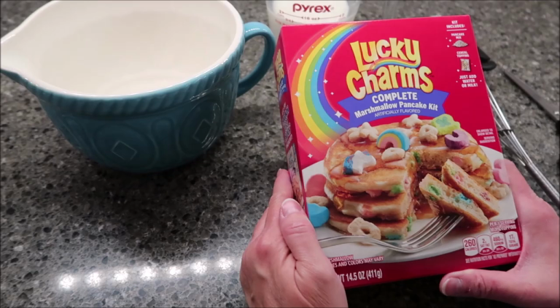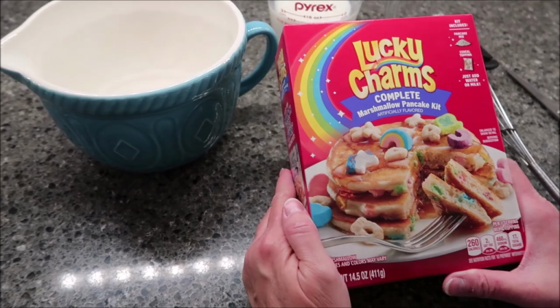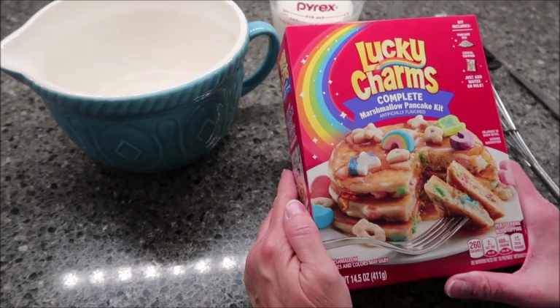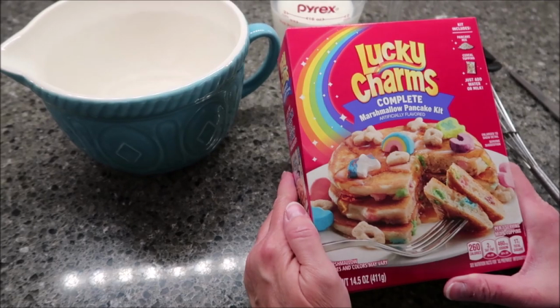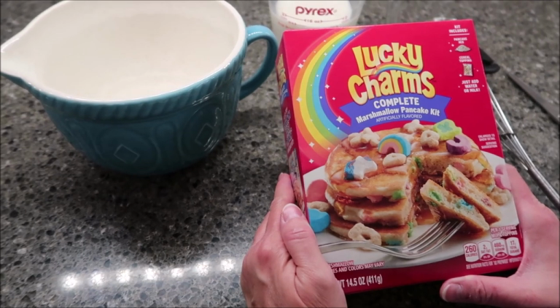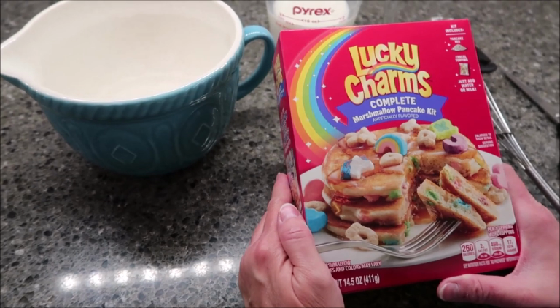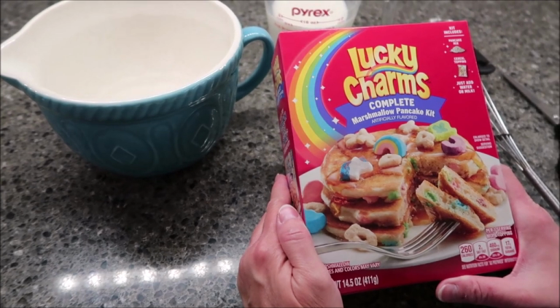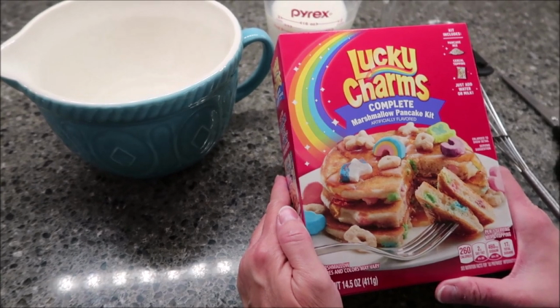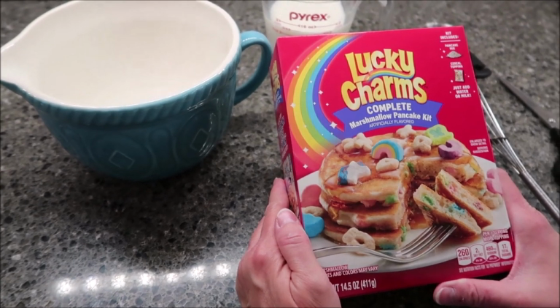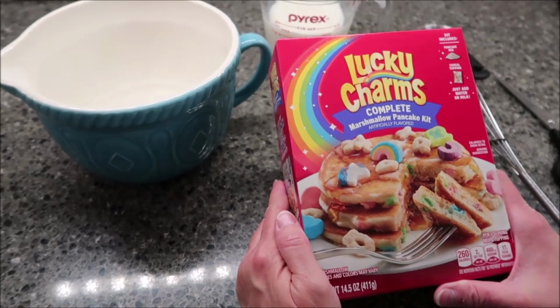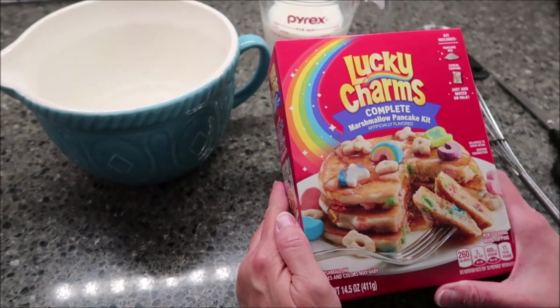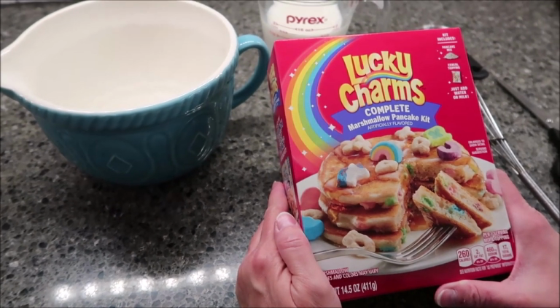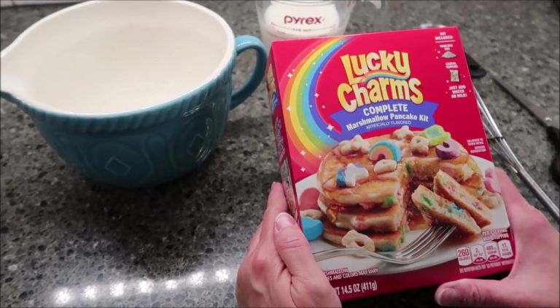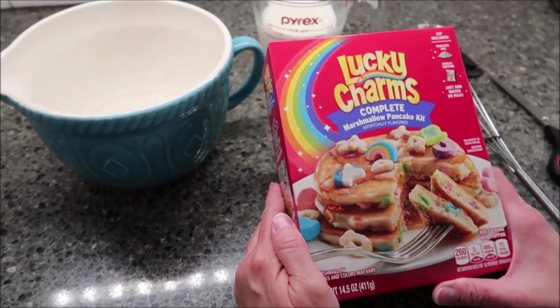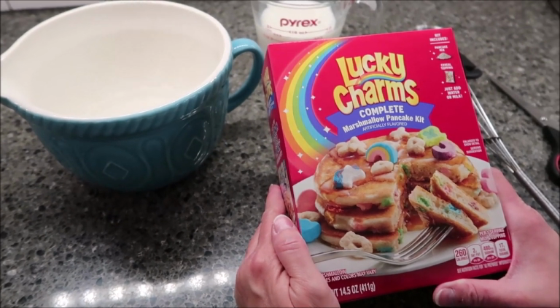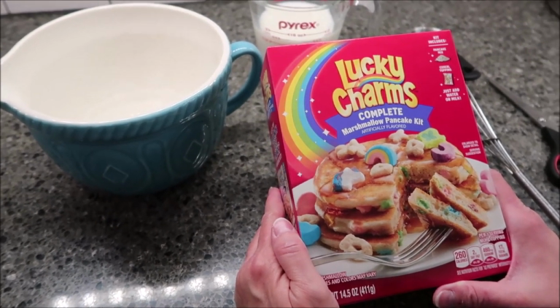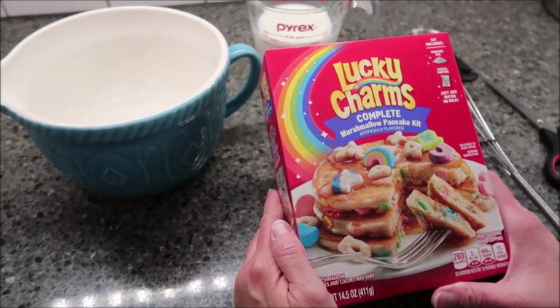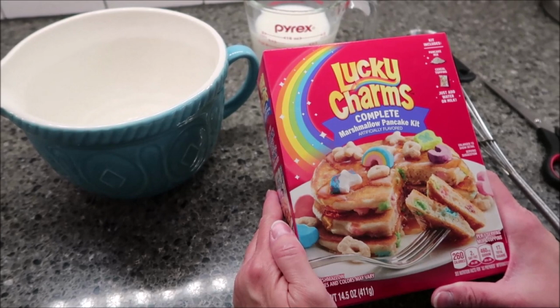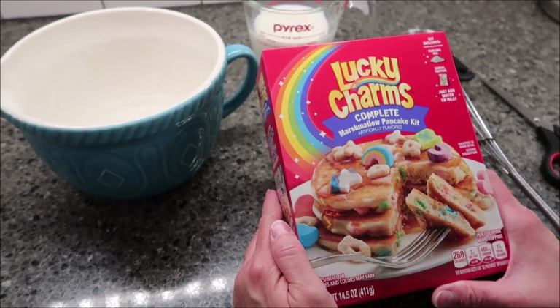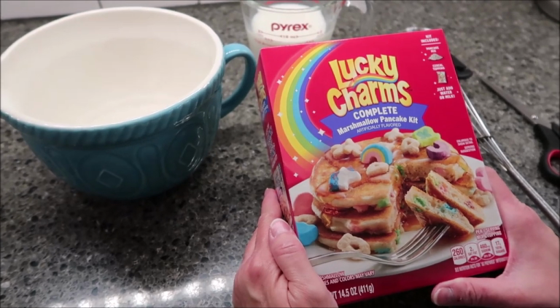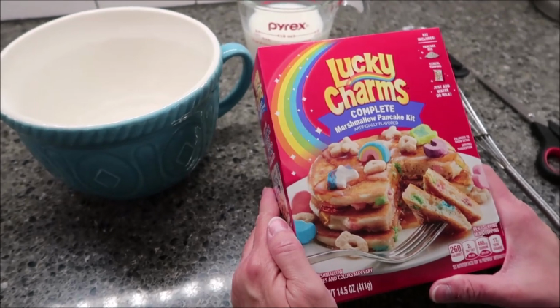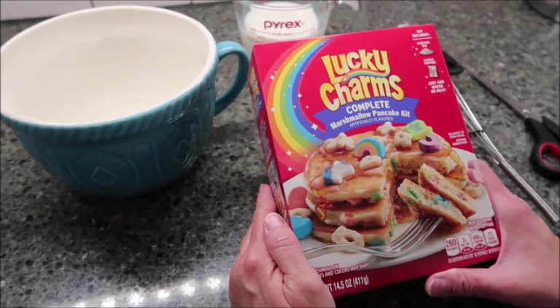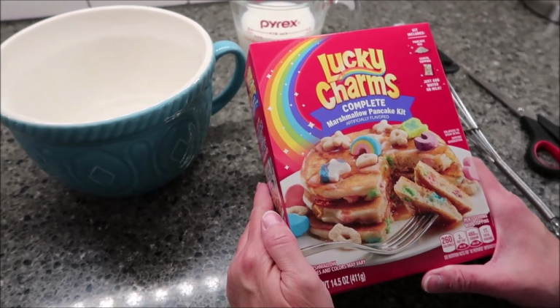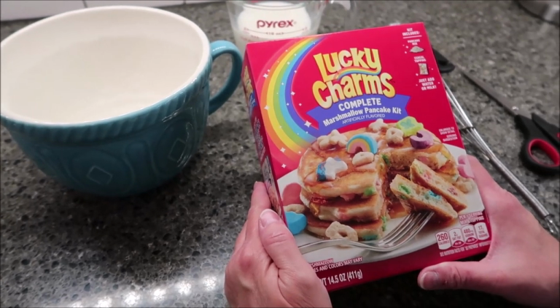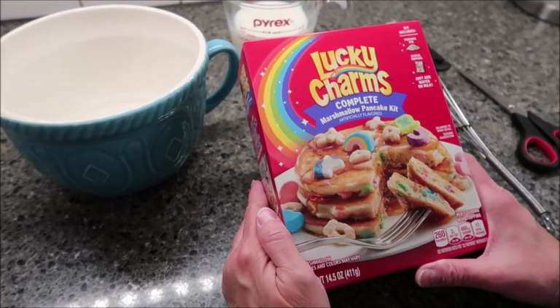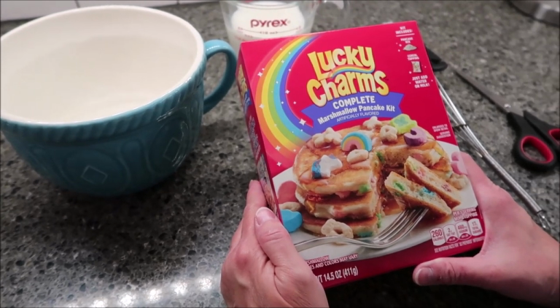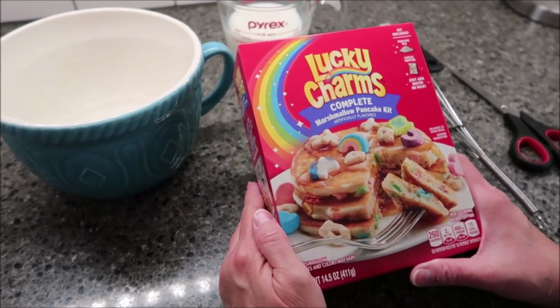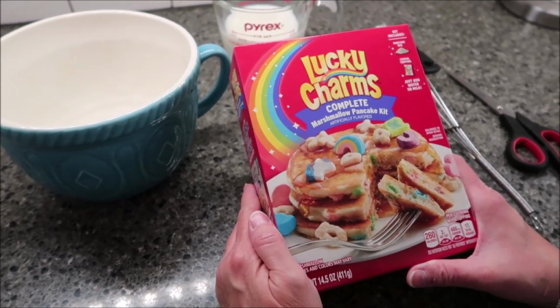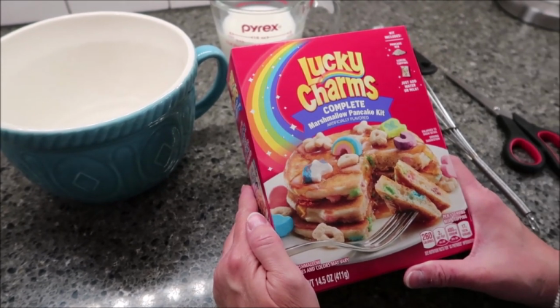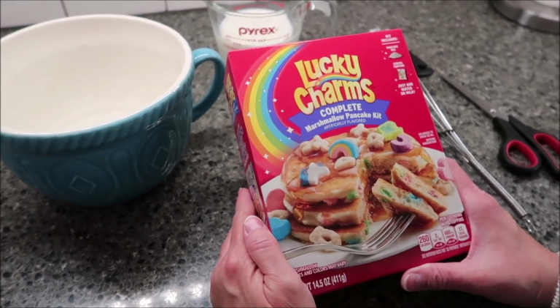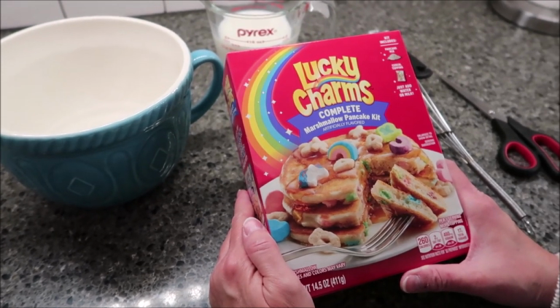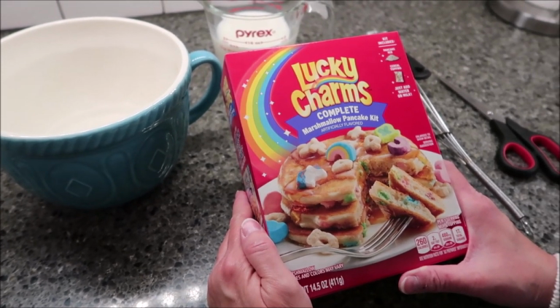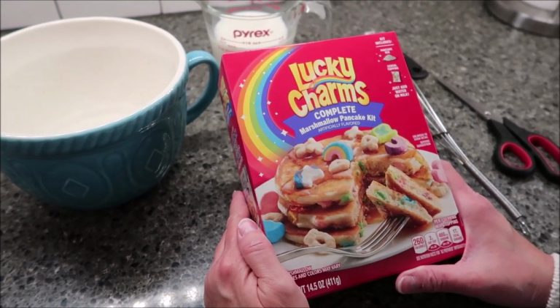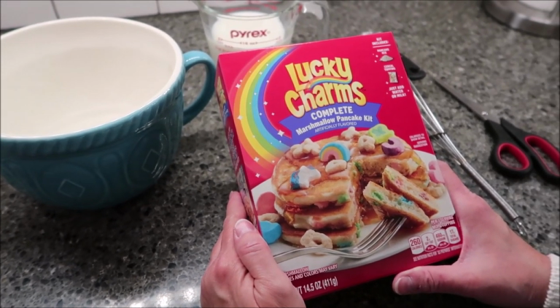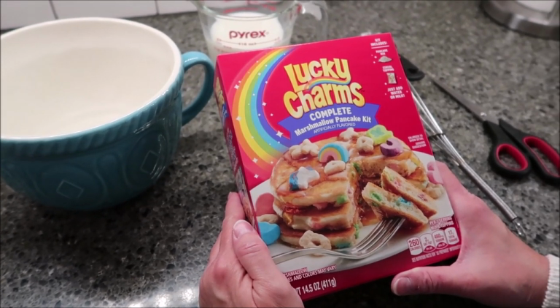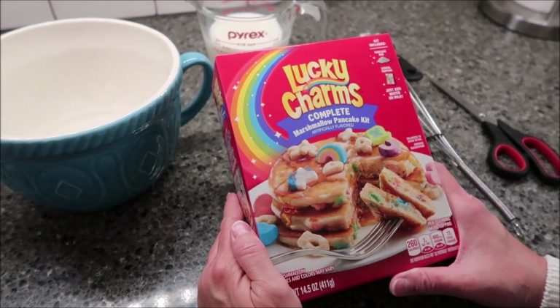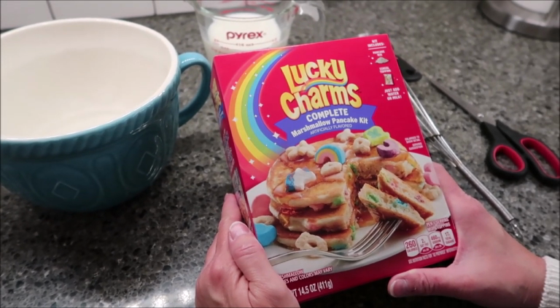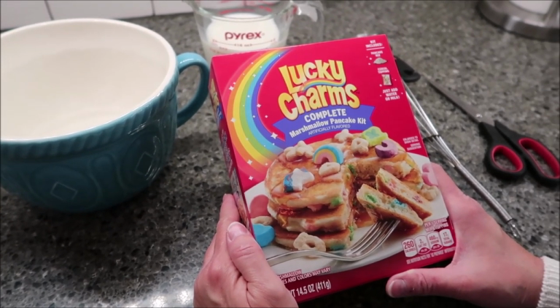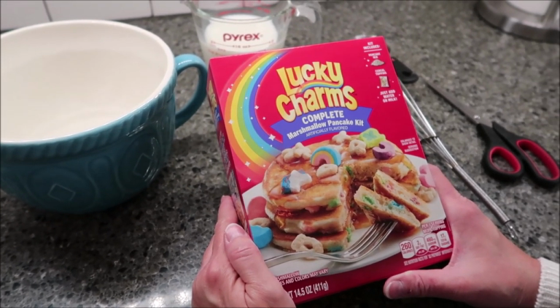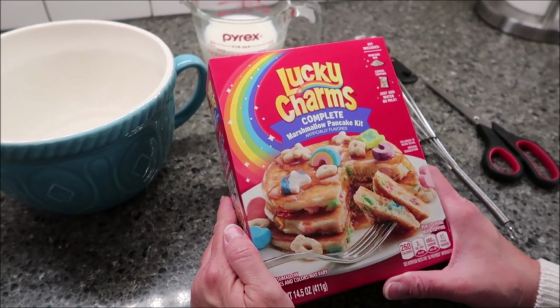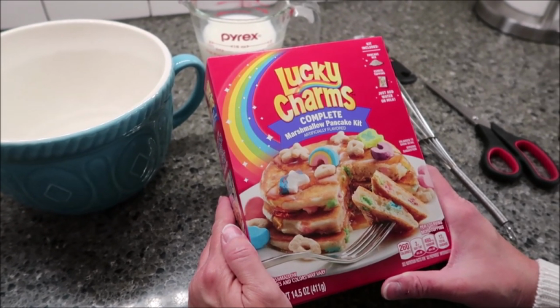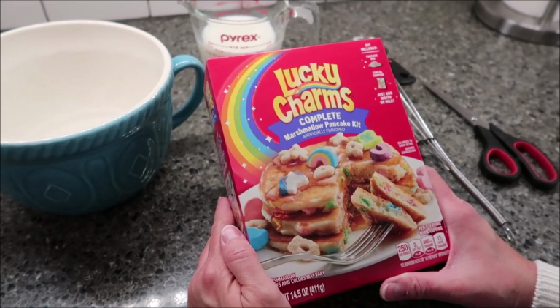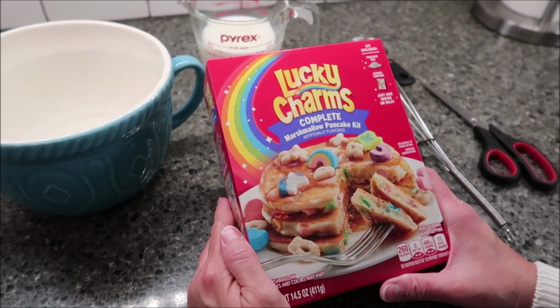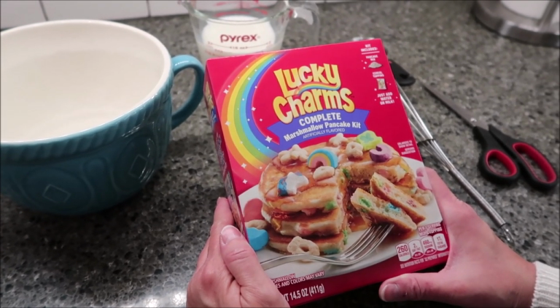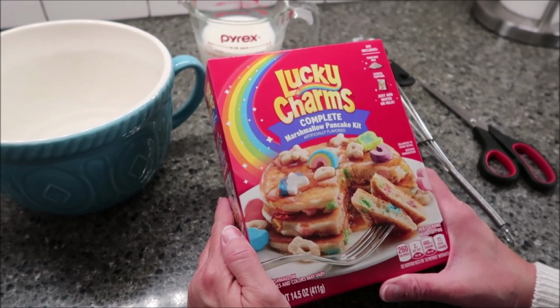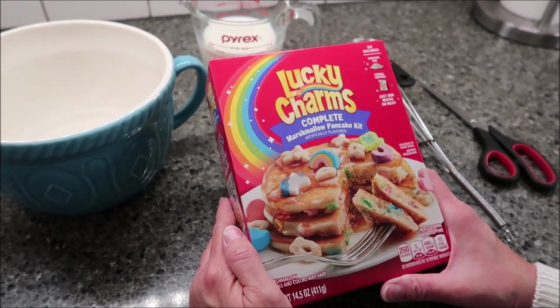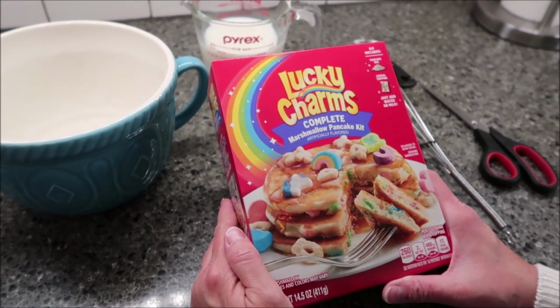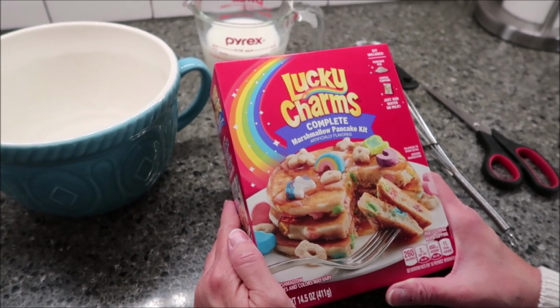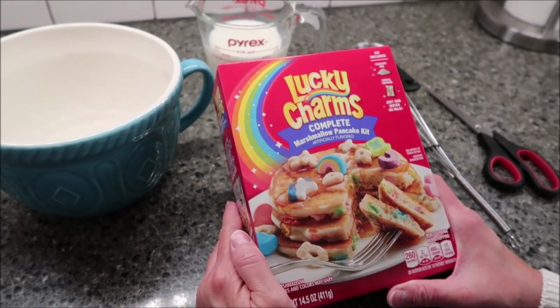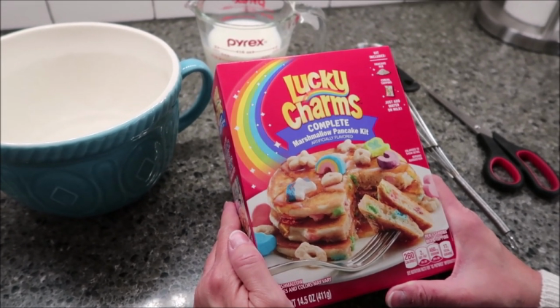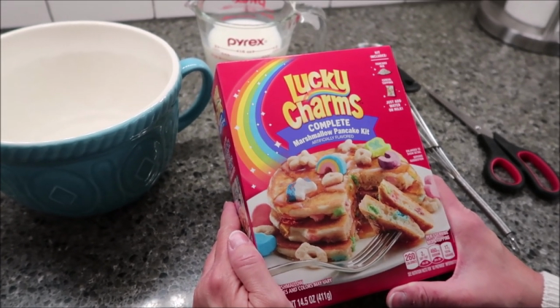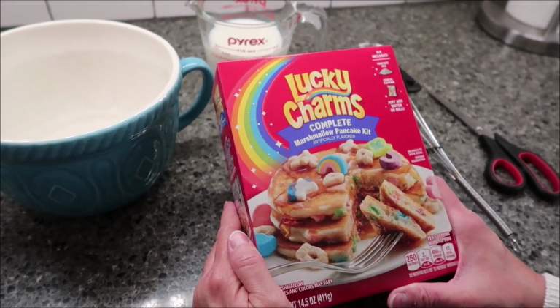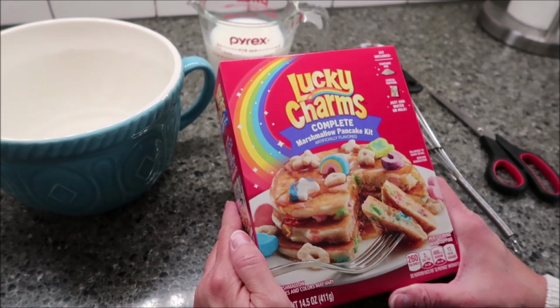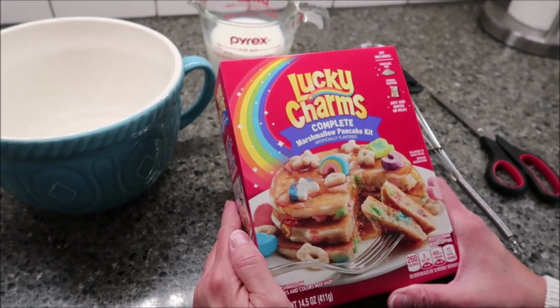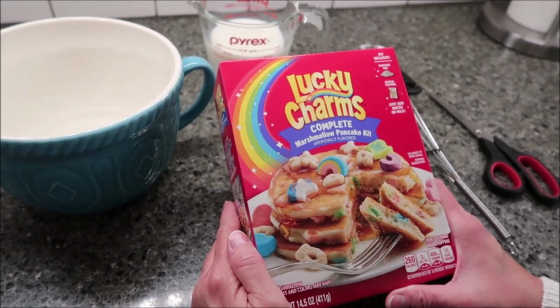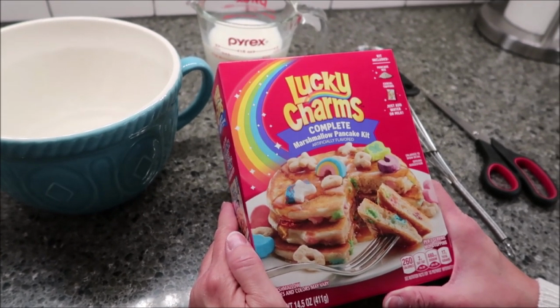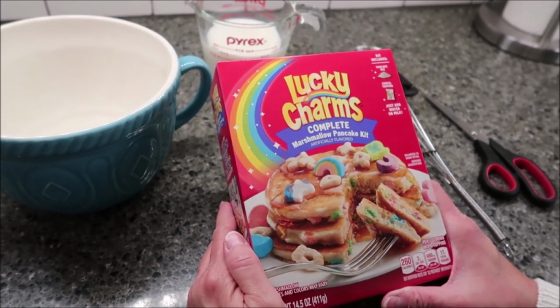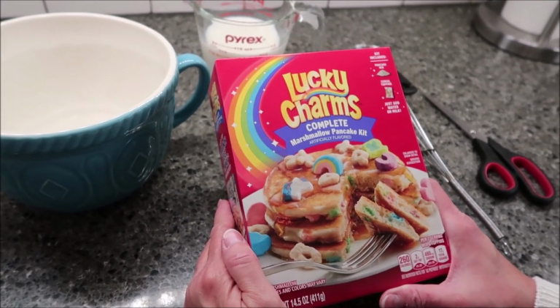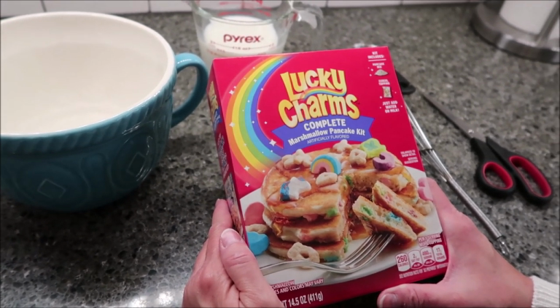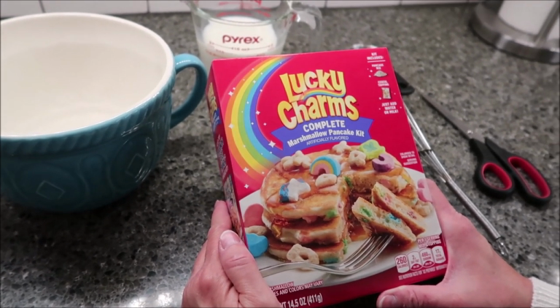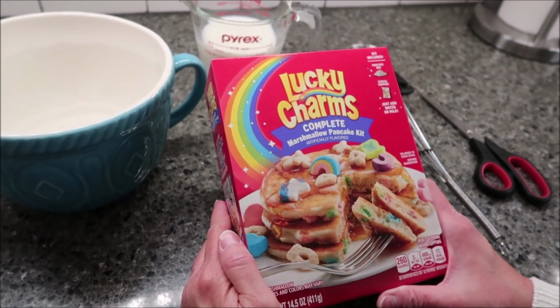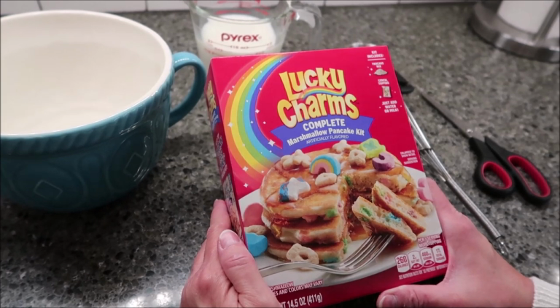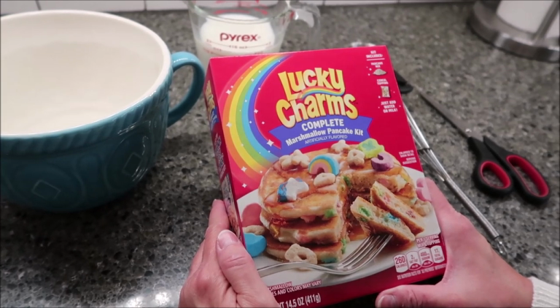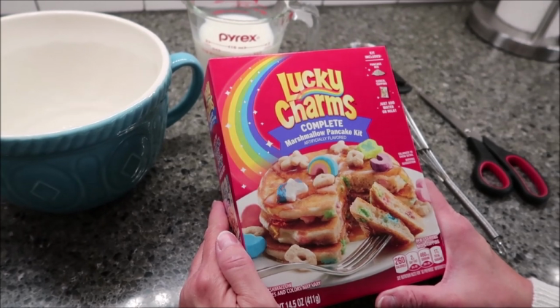Today, Kevin and I are going to be trying the Lucky Charms Complete Marshmallow Pancake Kit. This was $2.98 at Walmart.